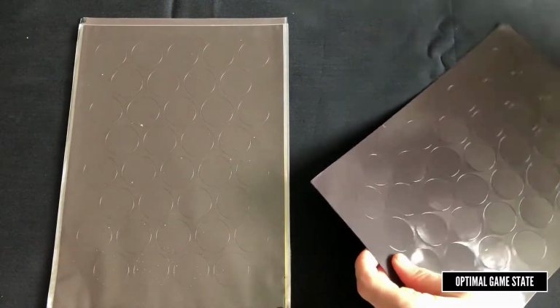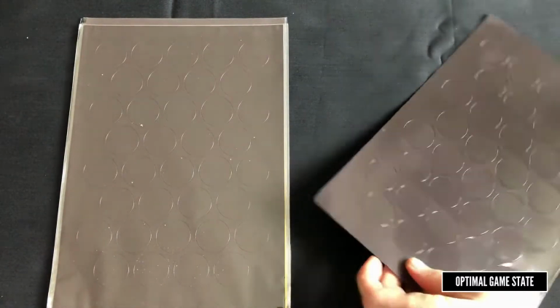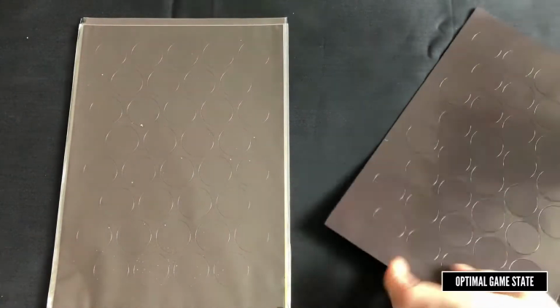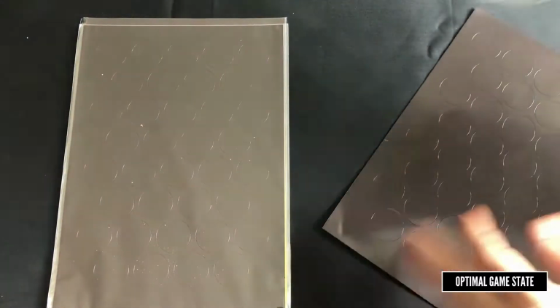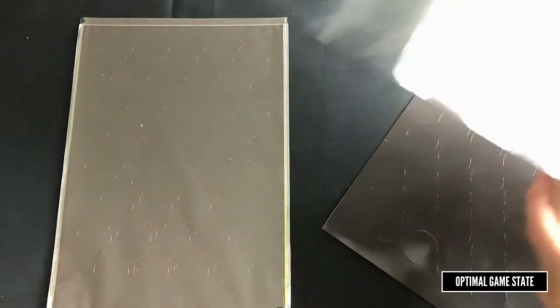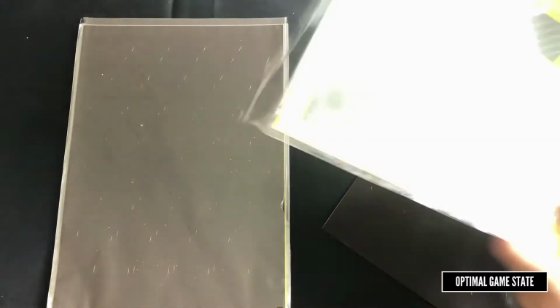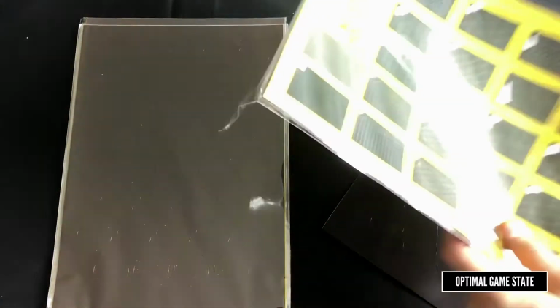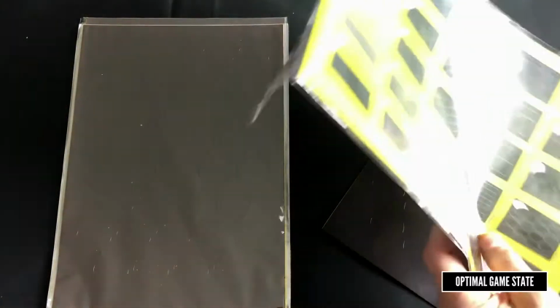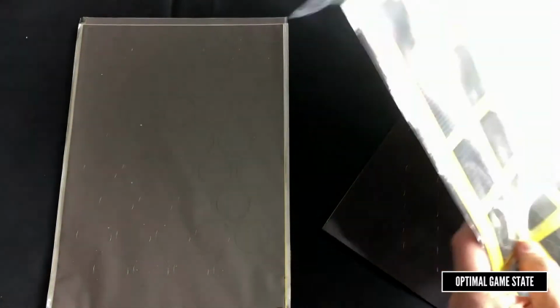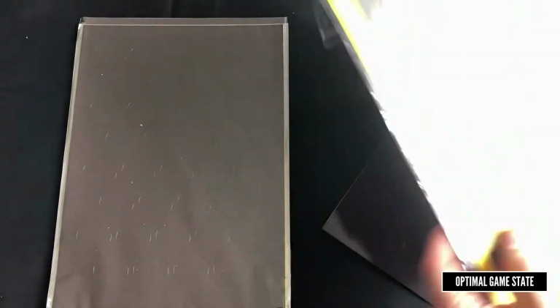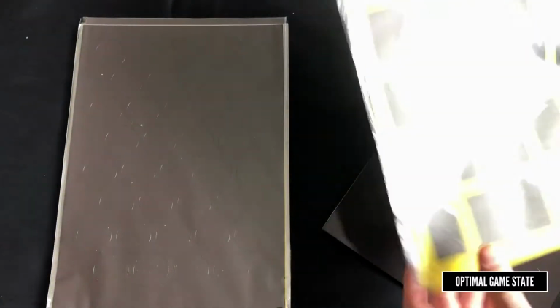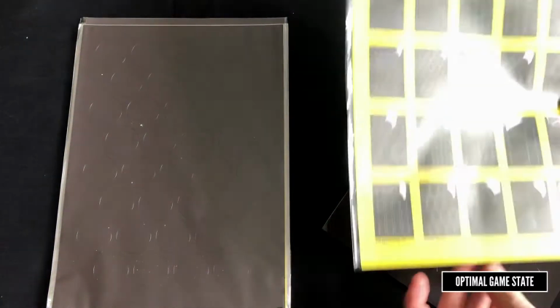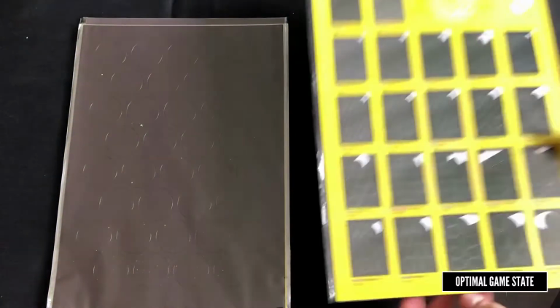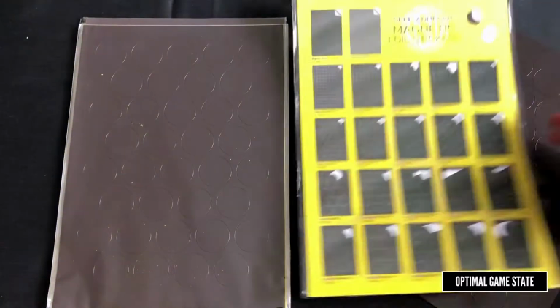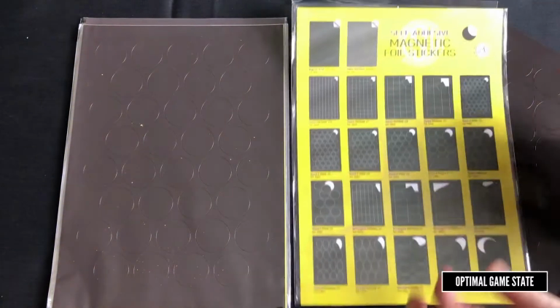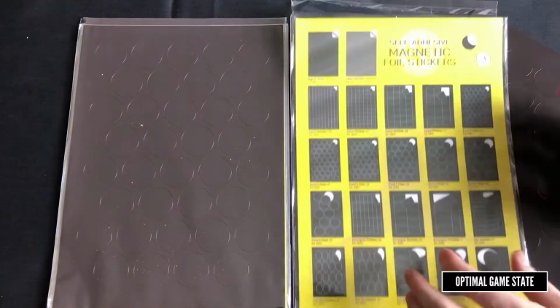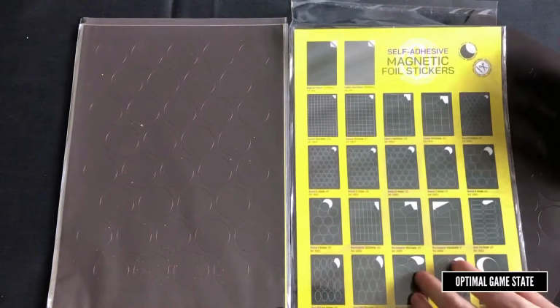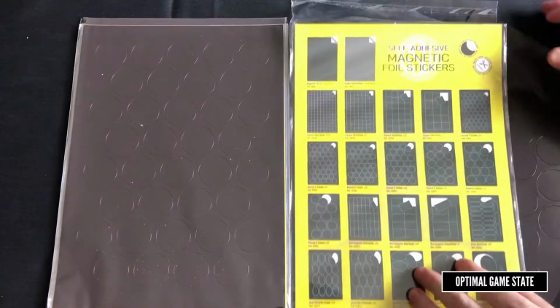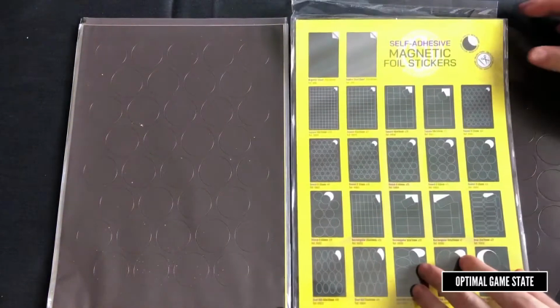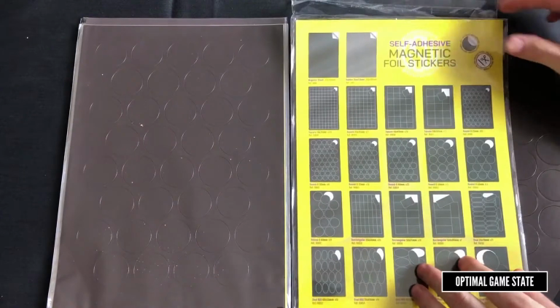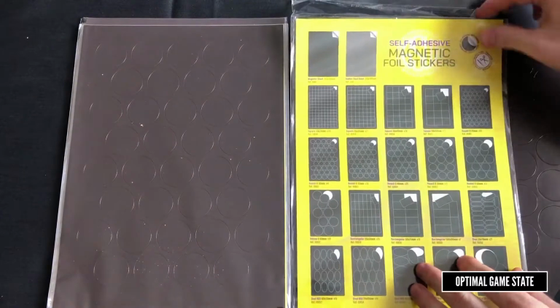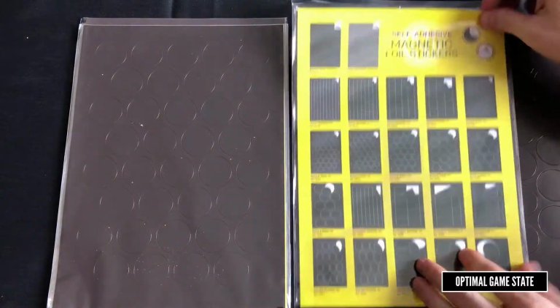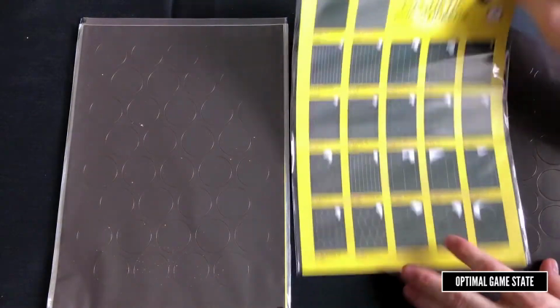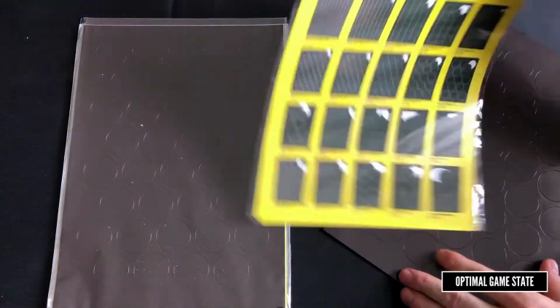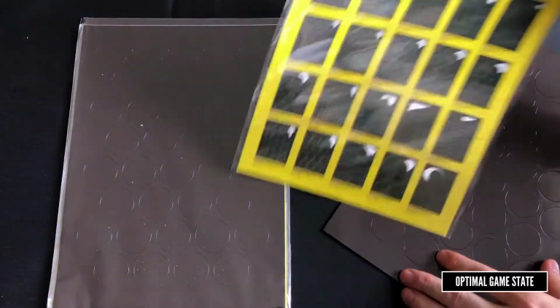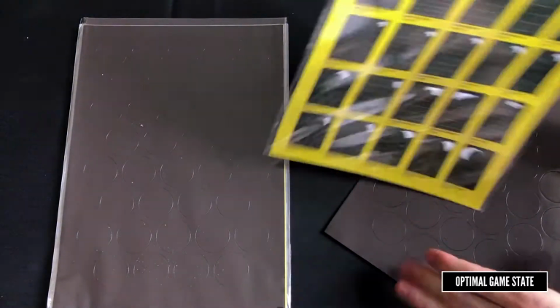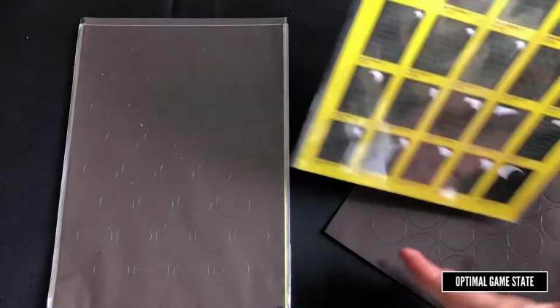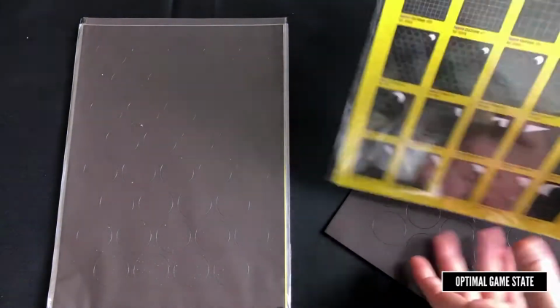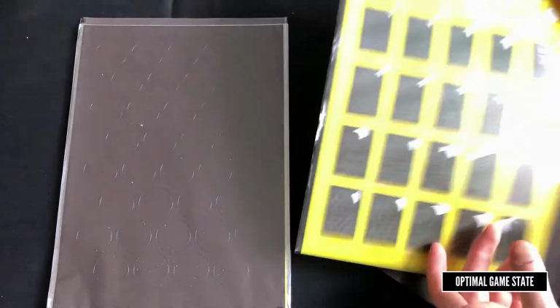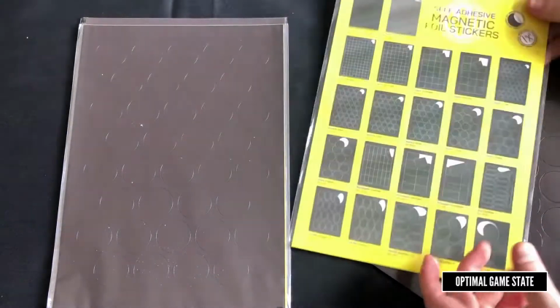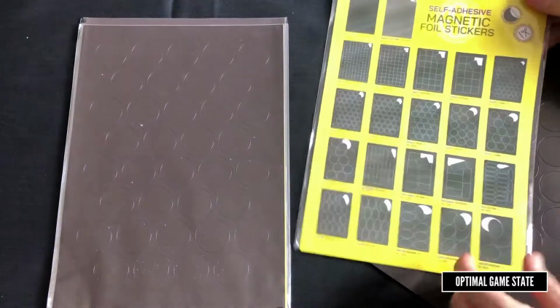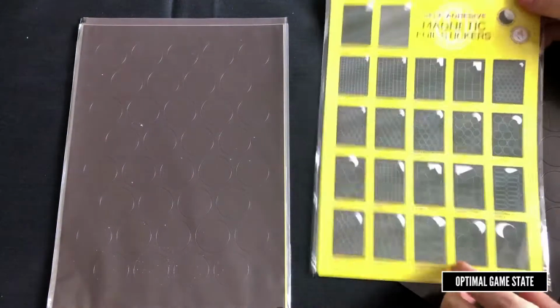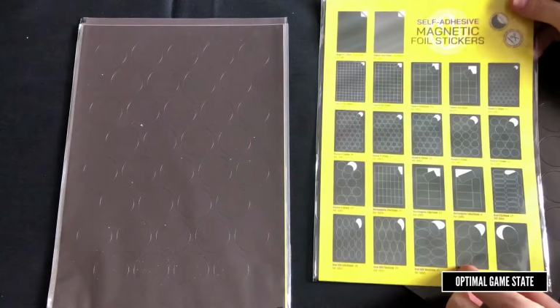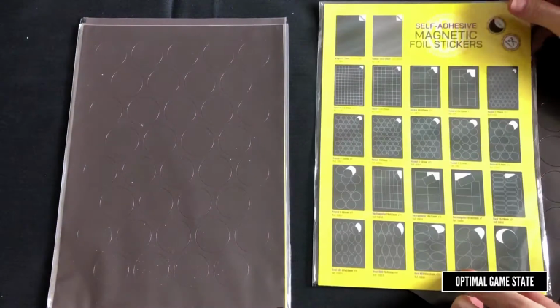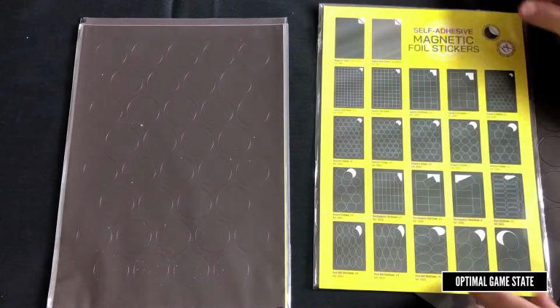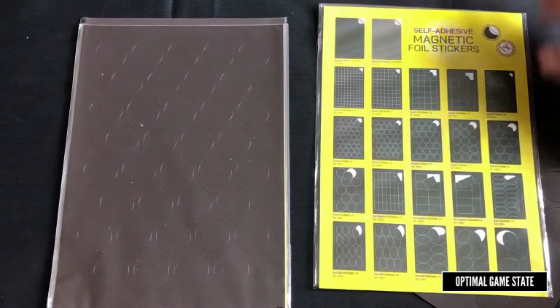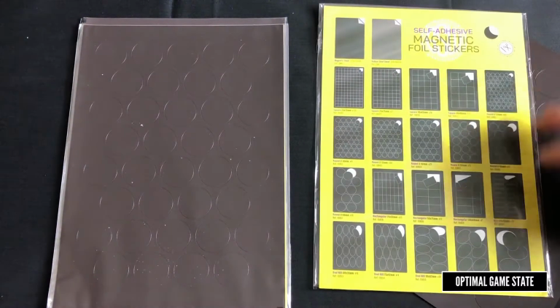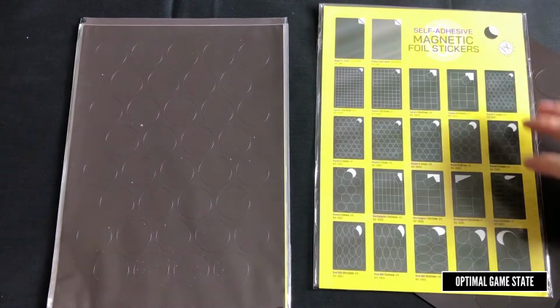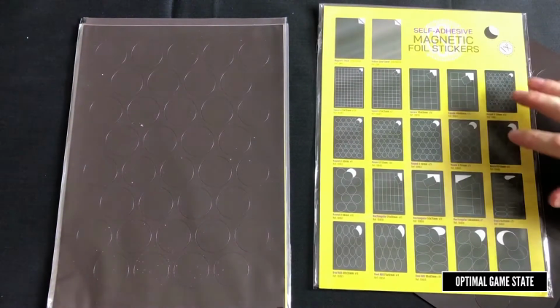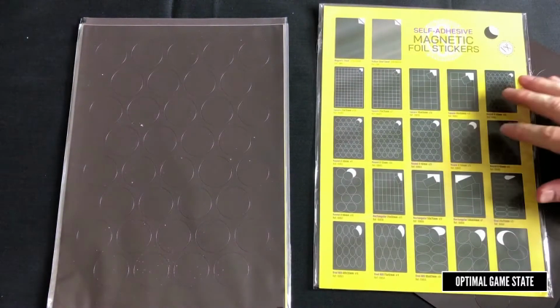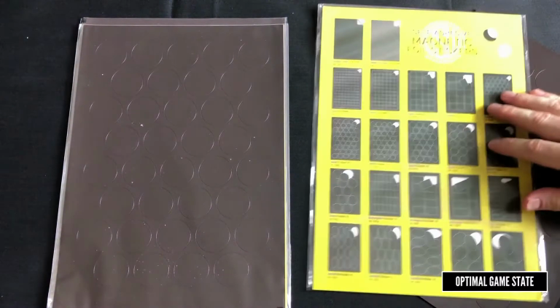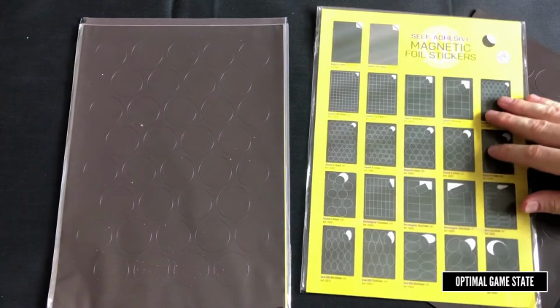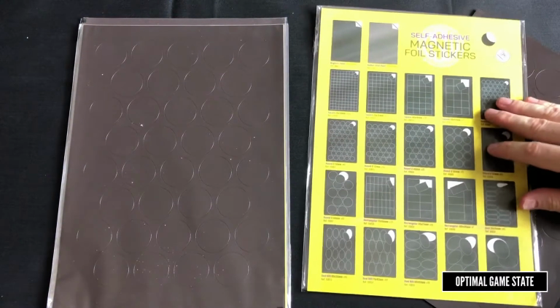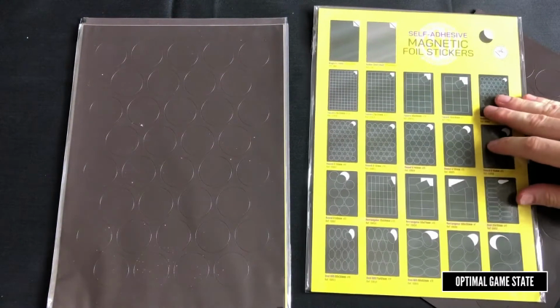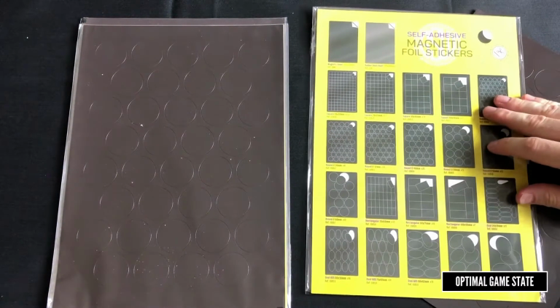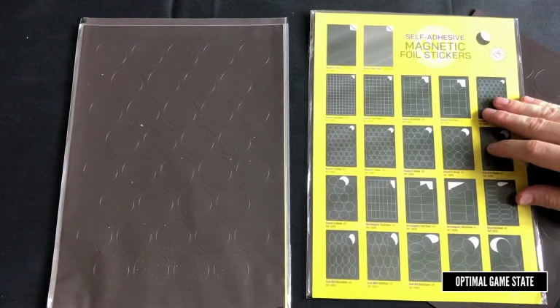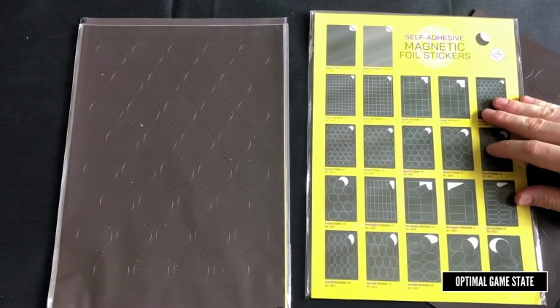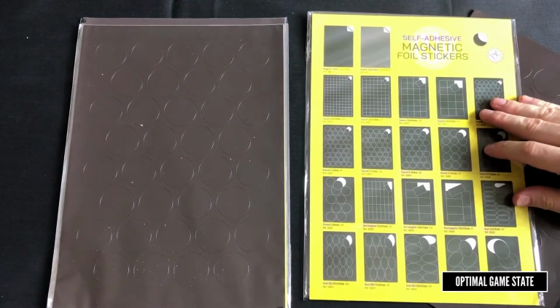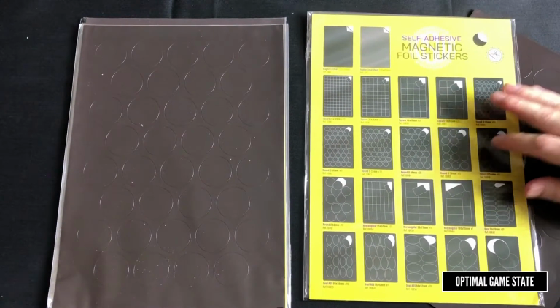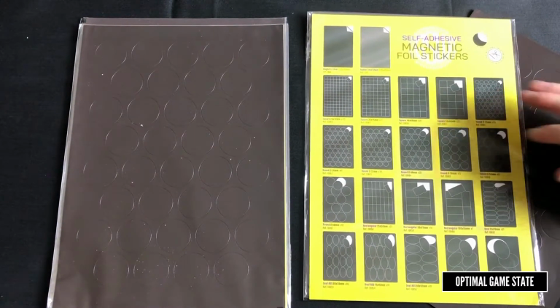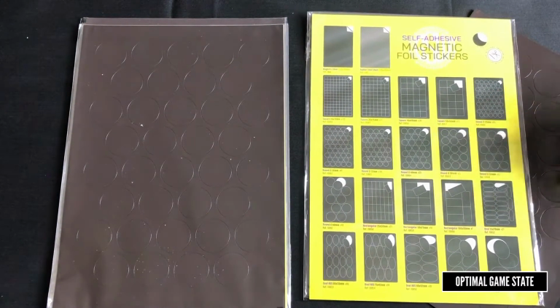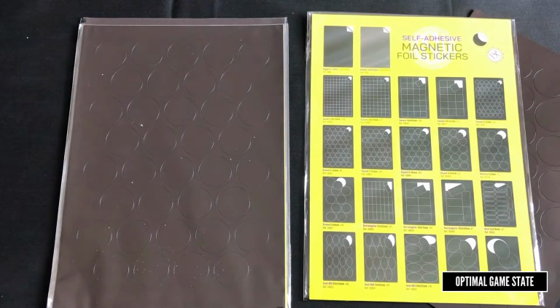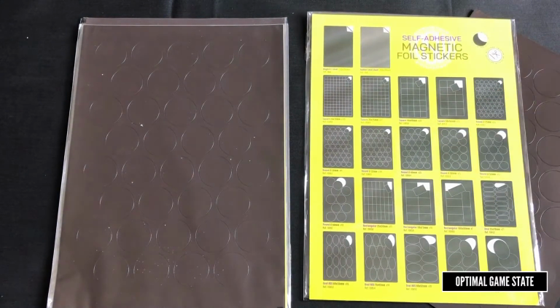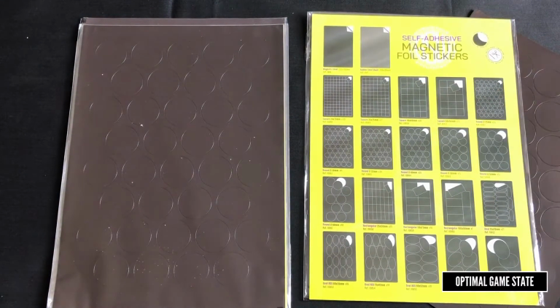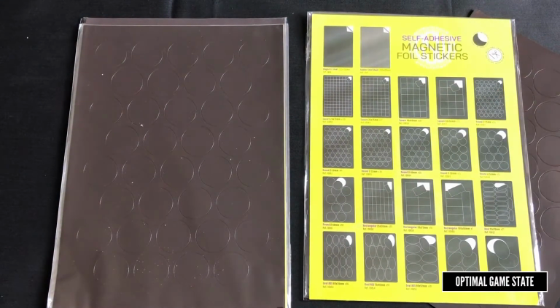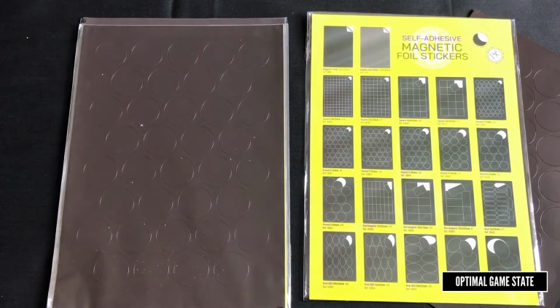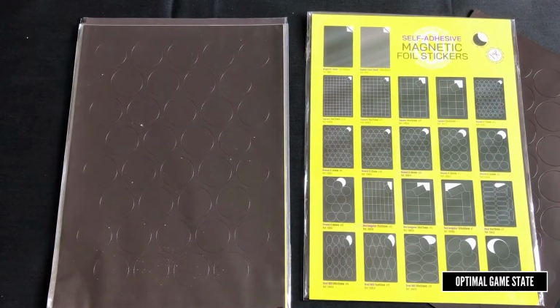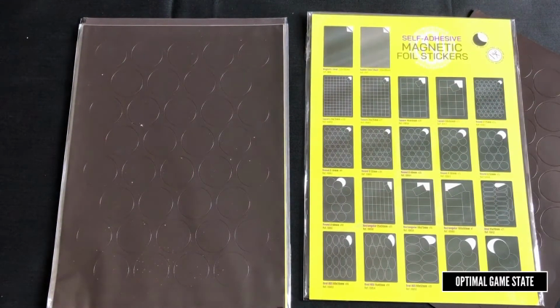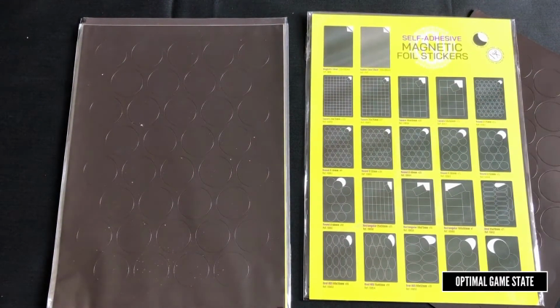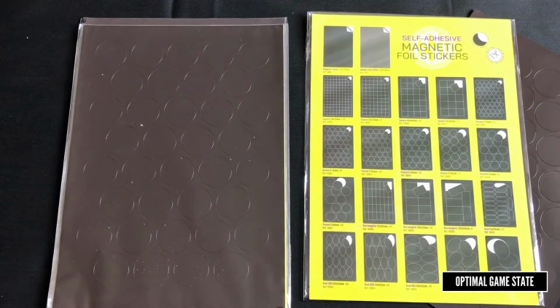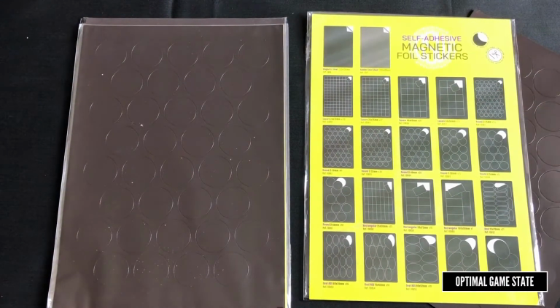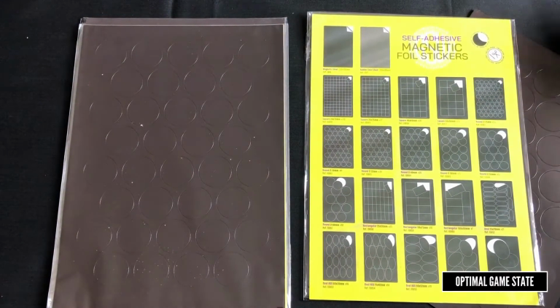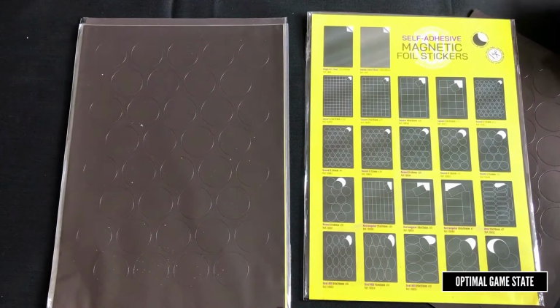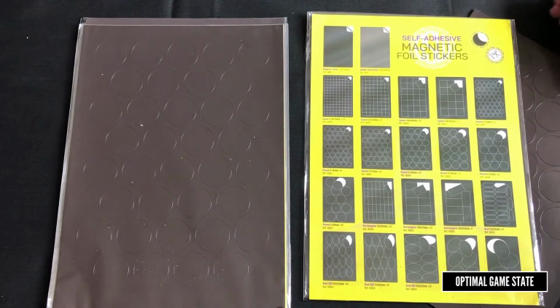As you can see, they've got lots of different options — you can get them in squares, circles, or ovals, and they've got a number of different sizes.